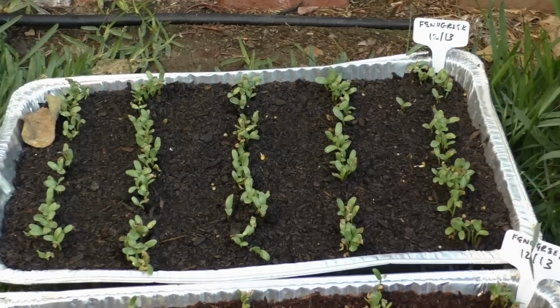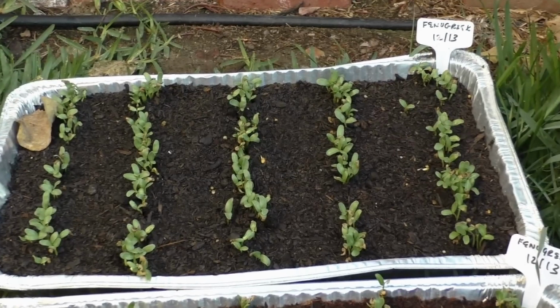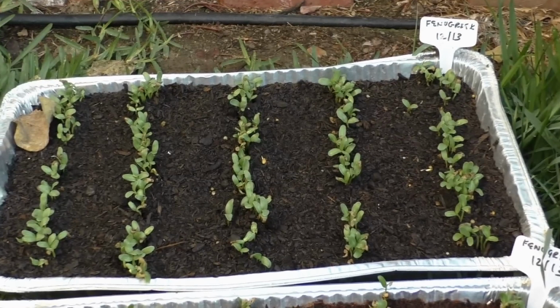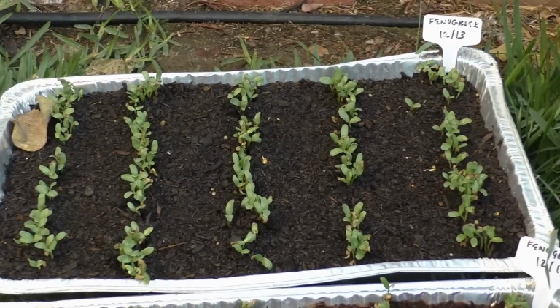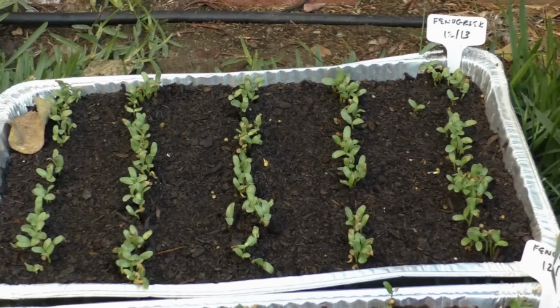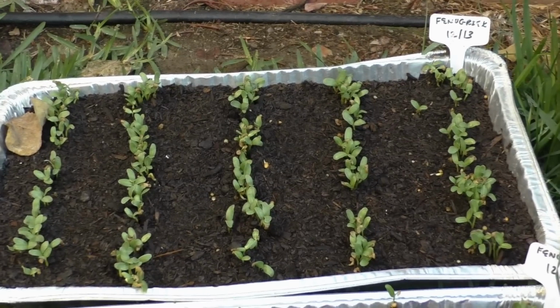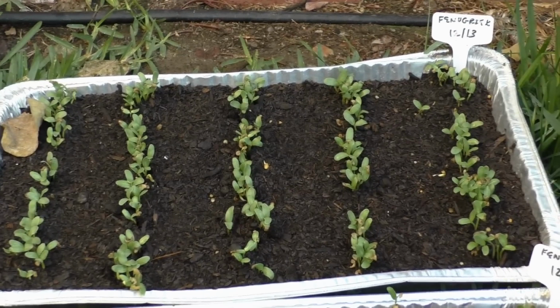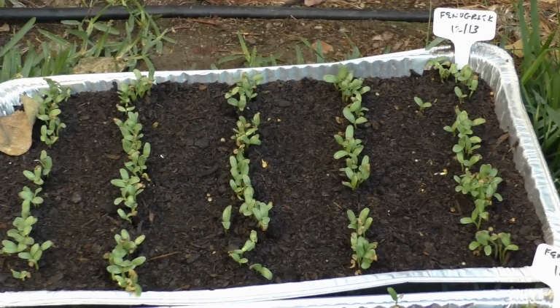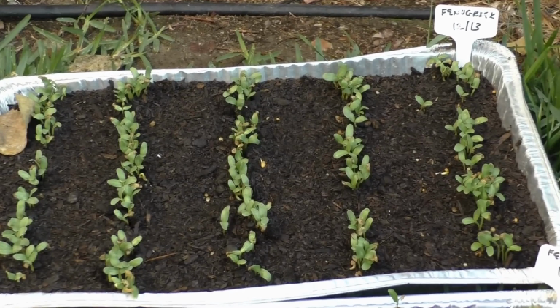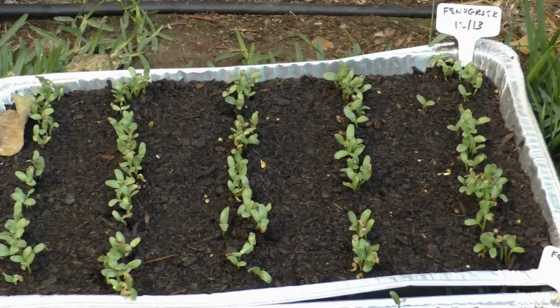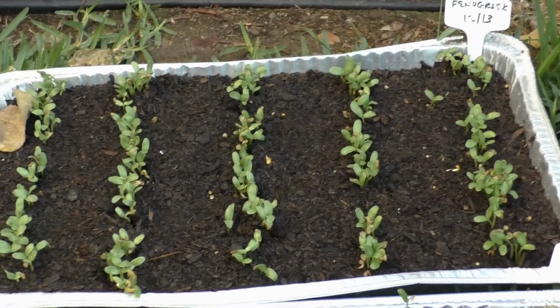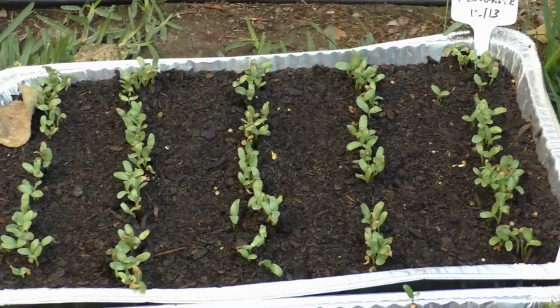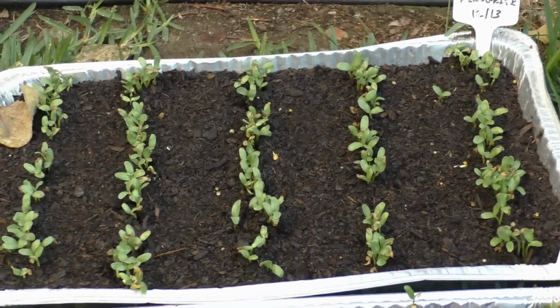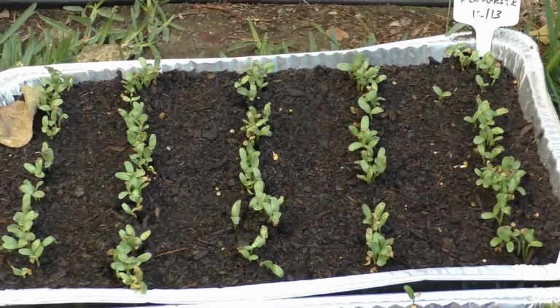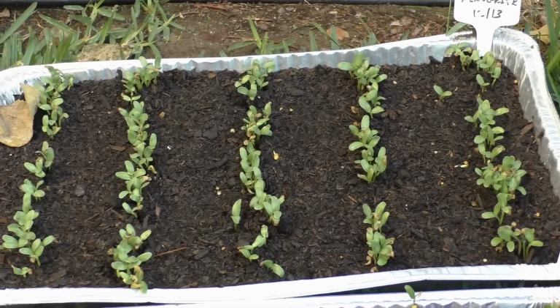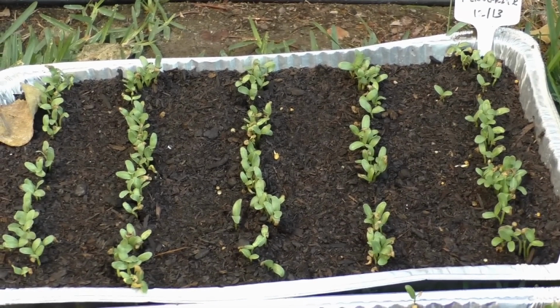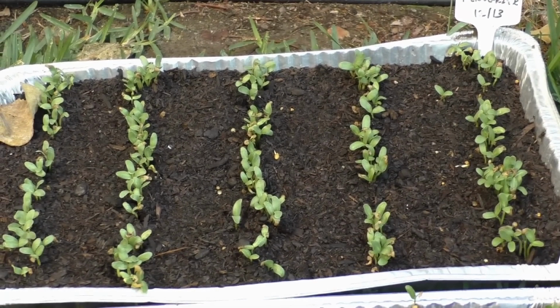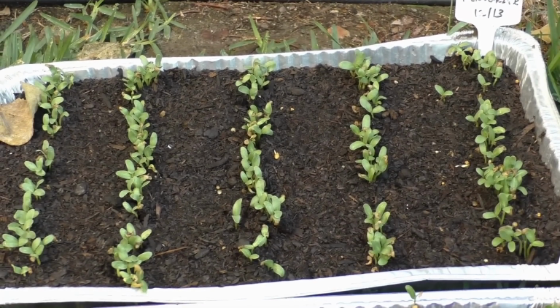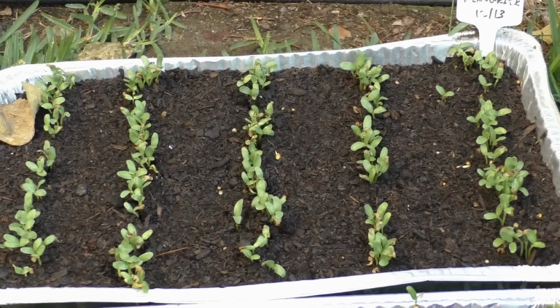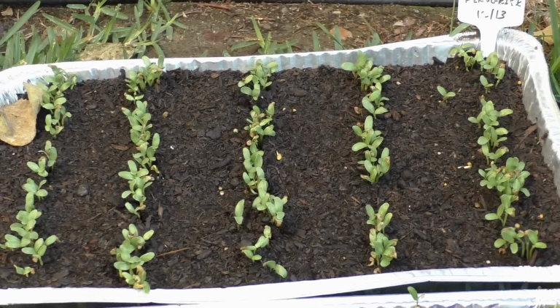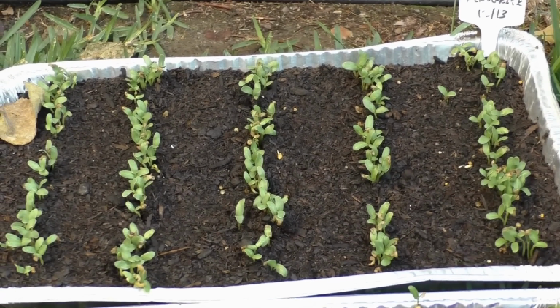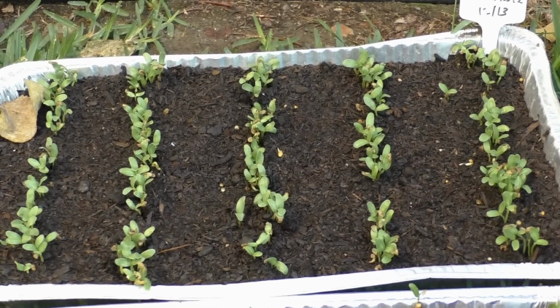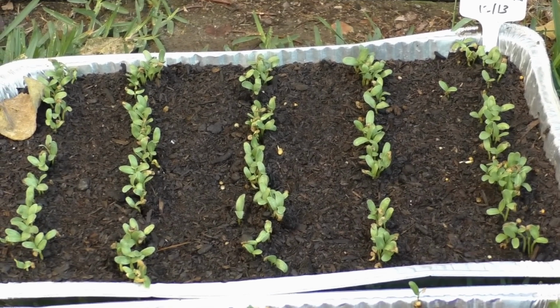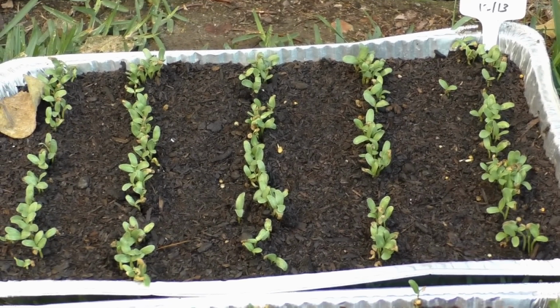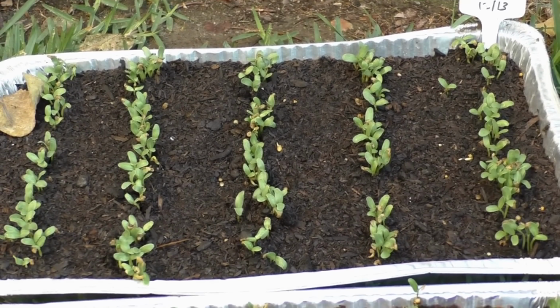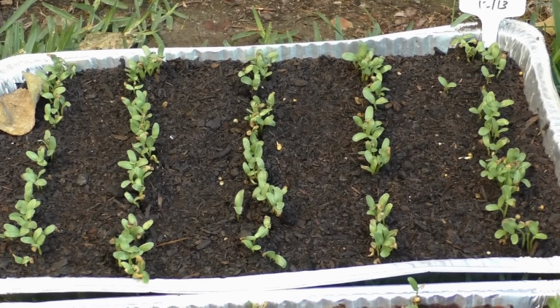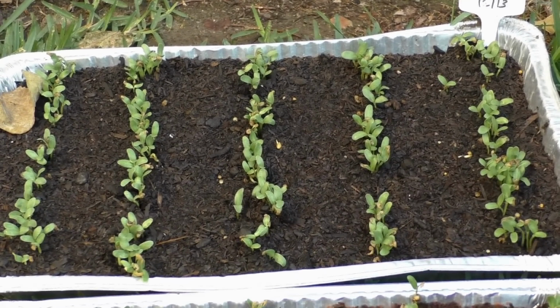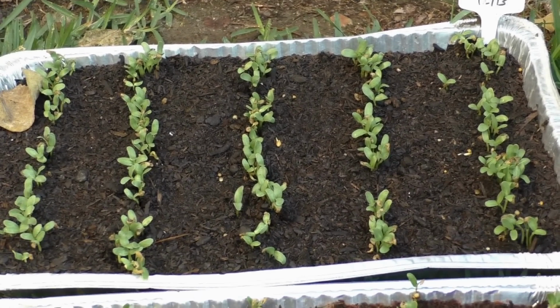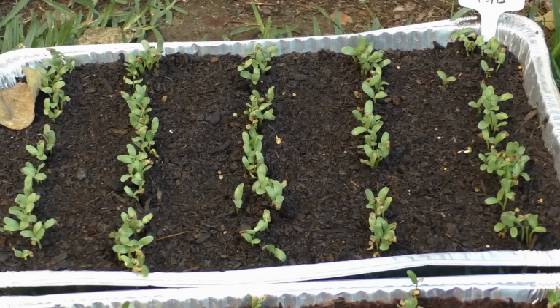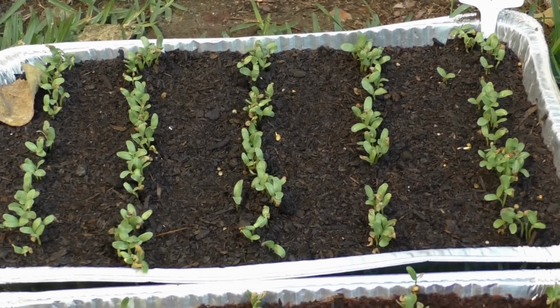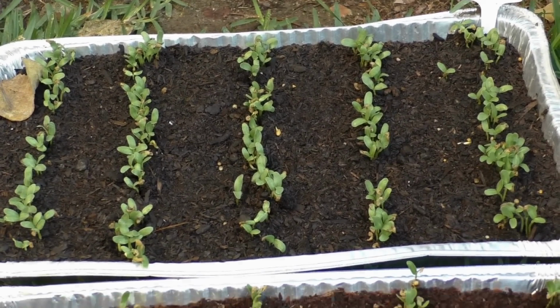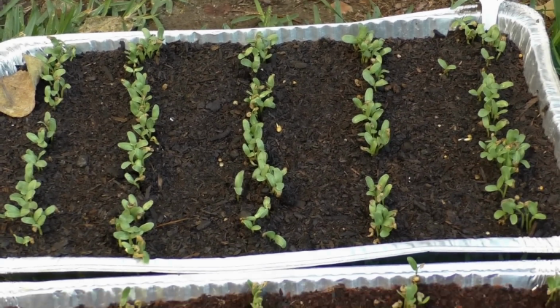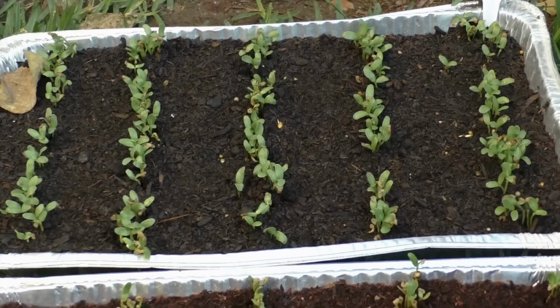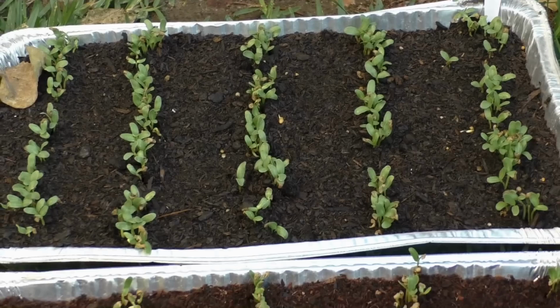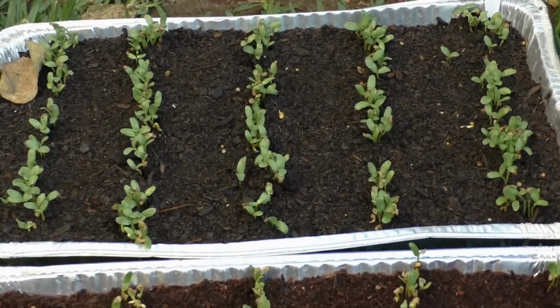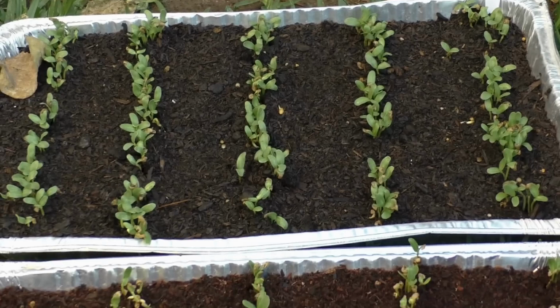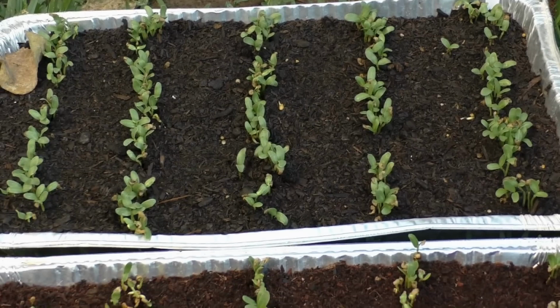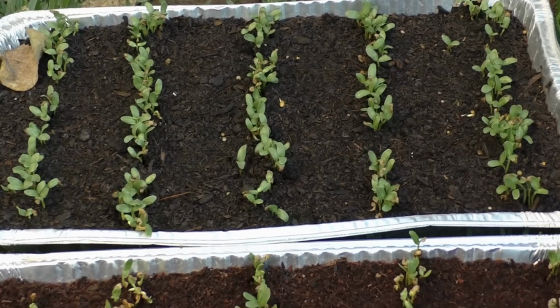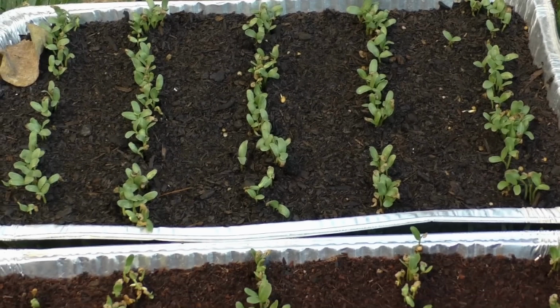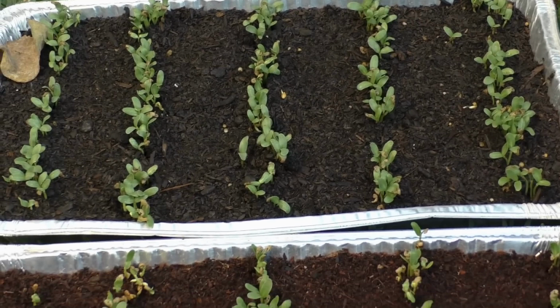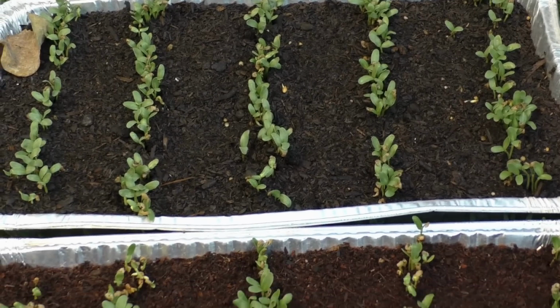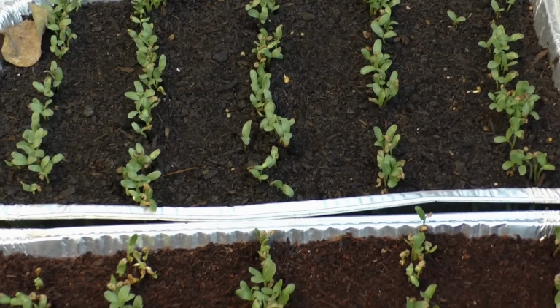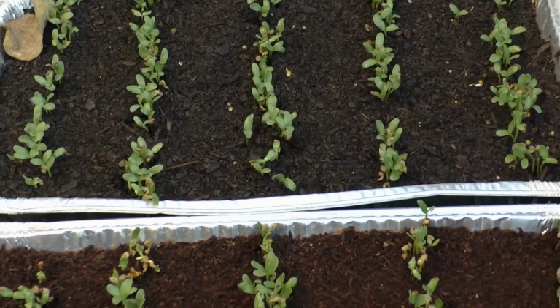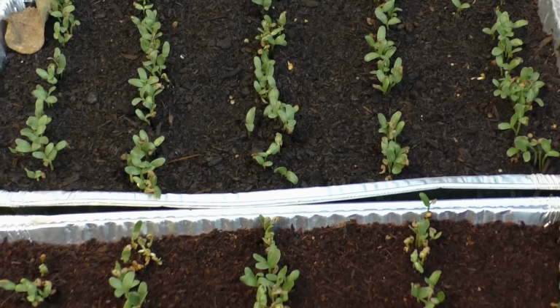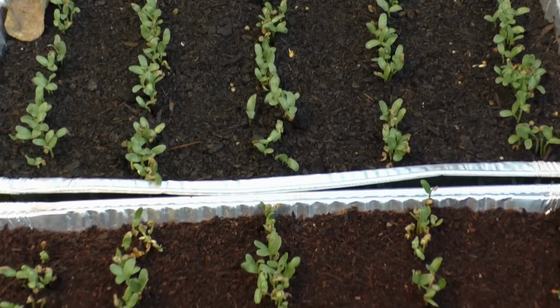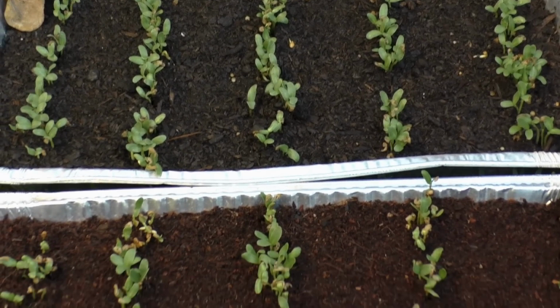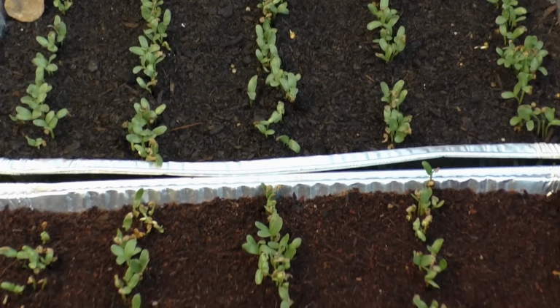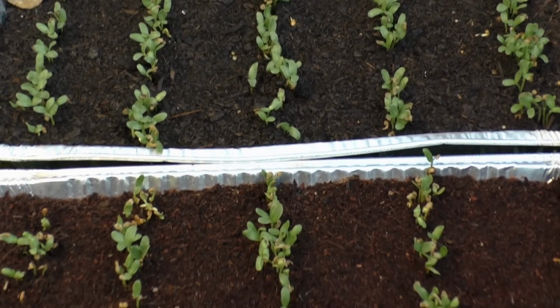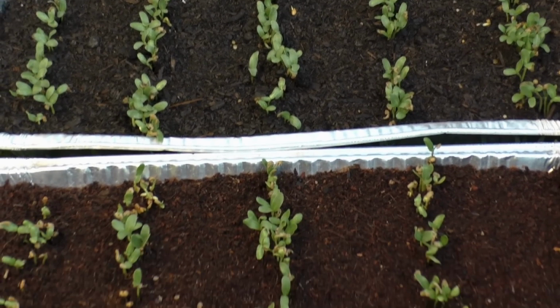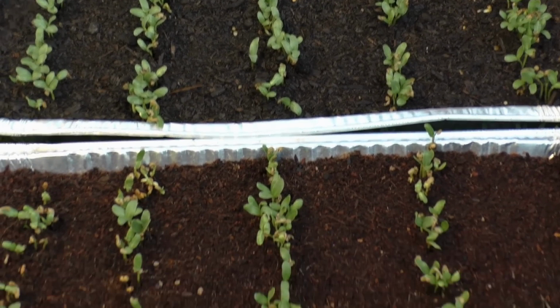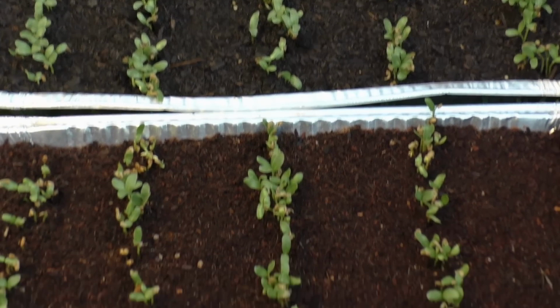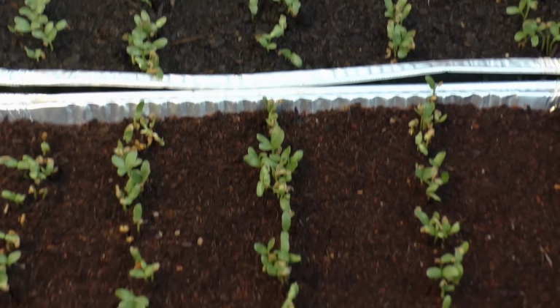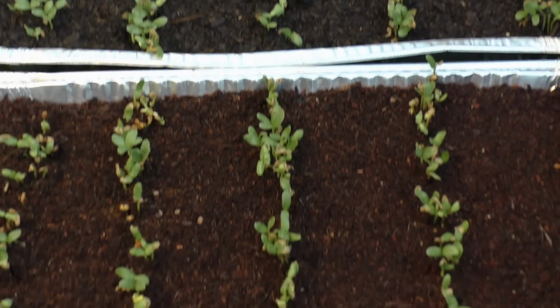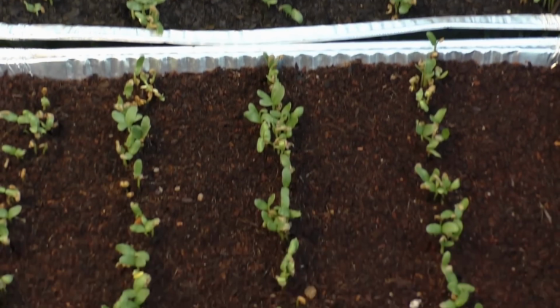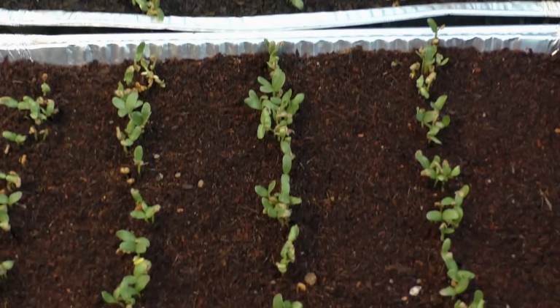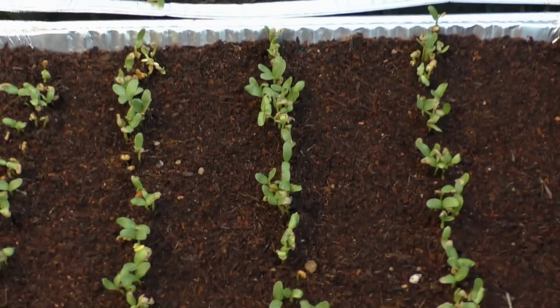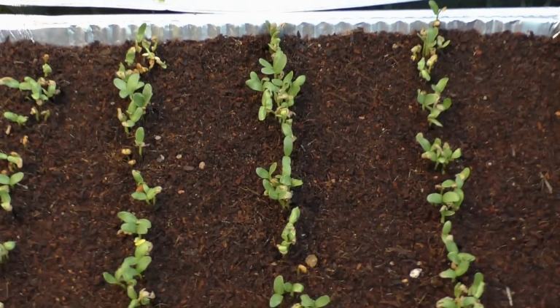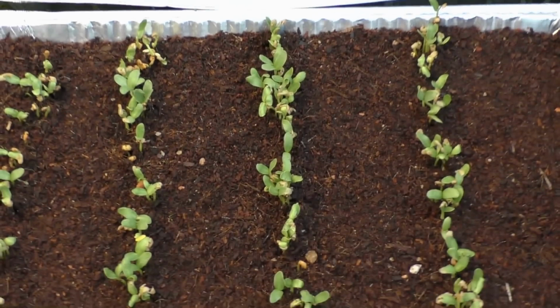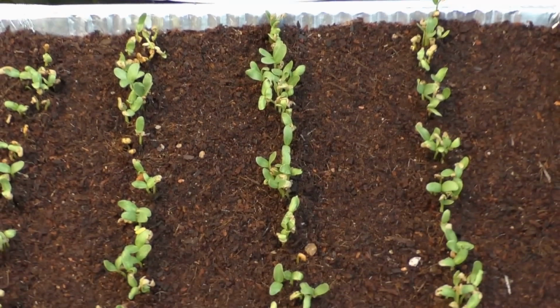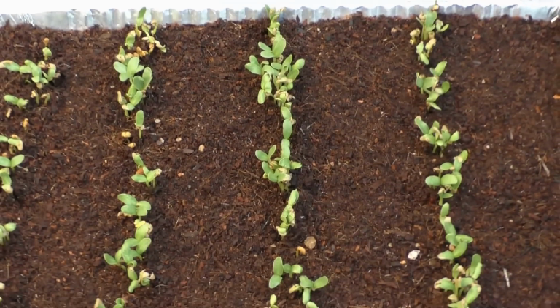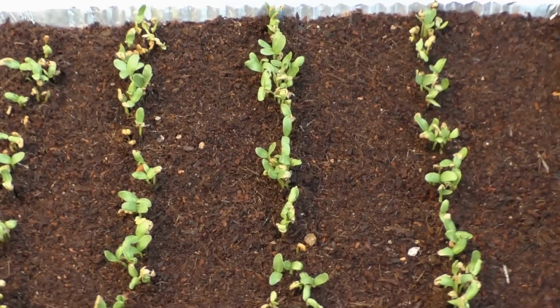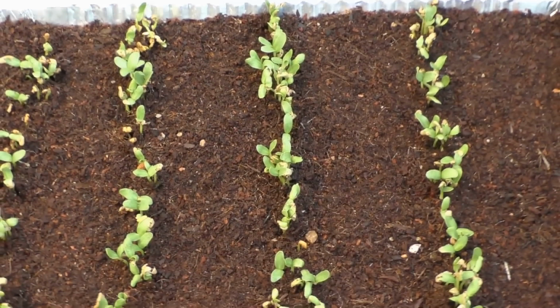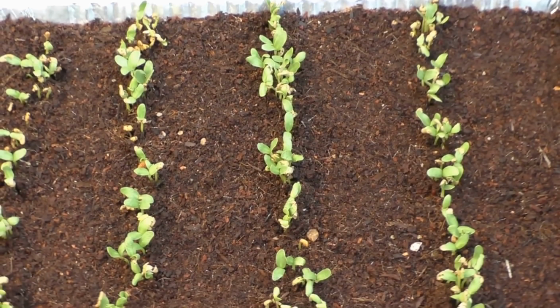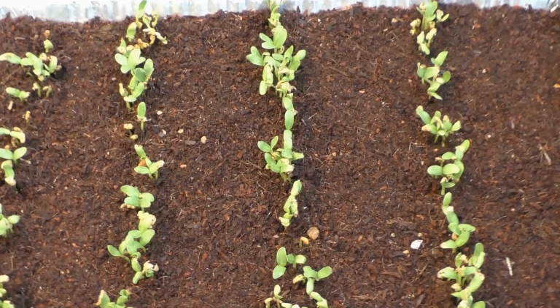Is growing in ready-to-use potting mix better than coconut coir? Let's find out.